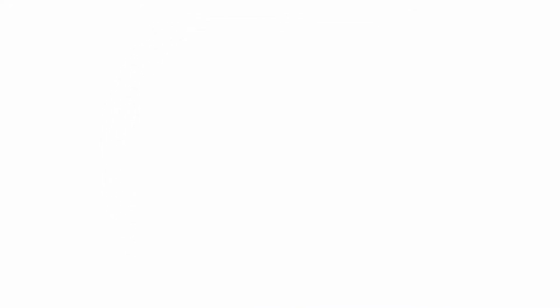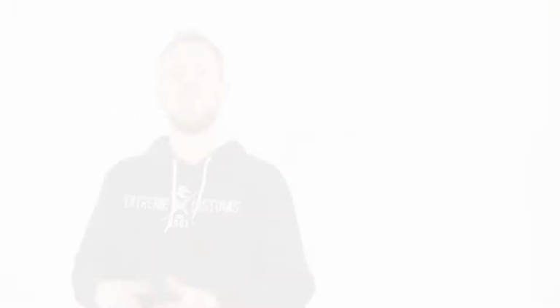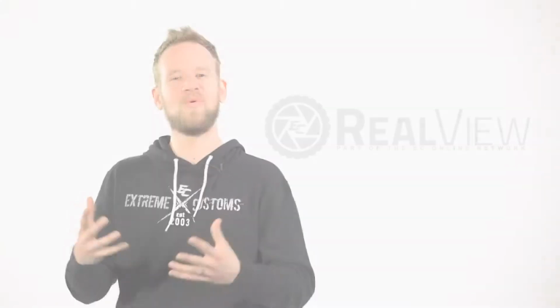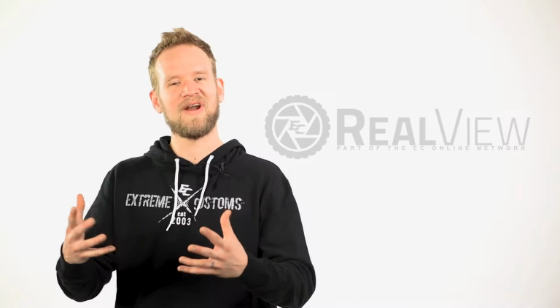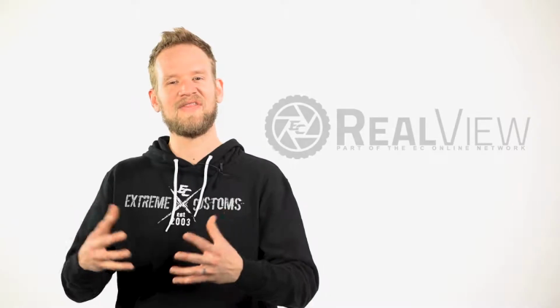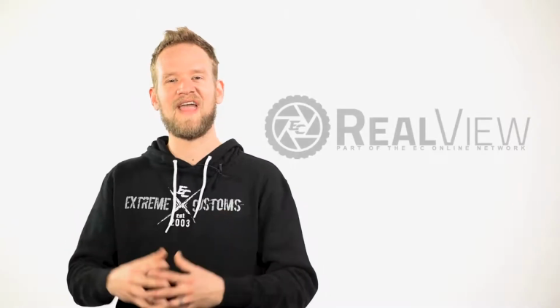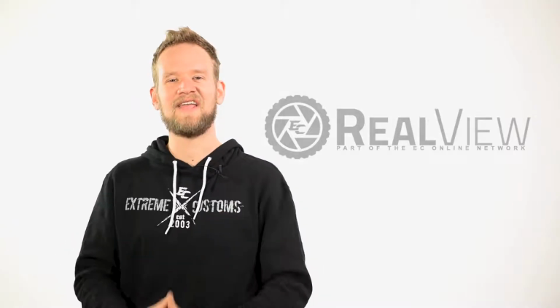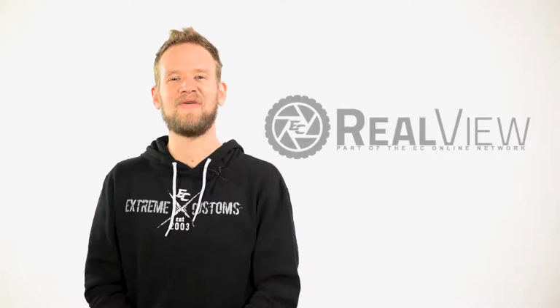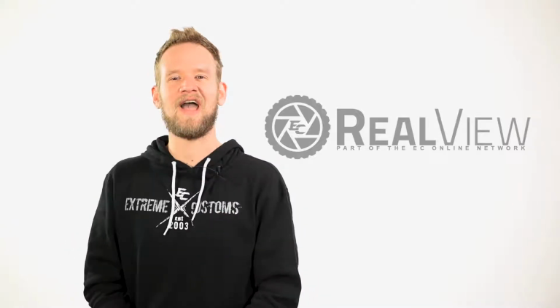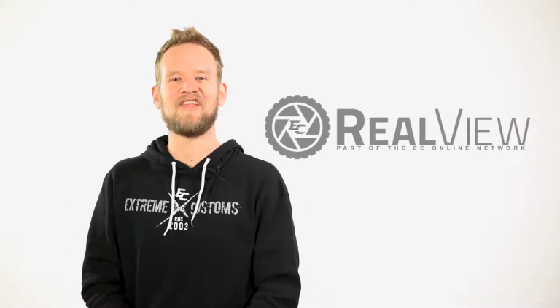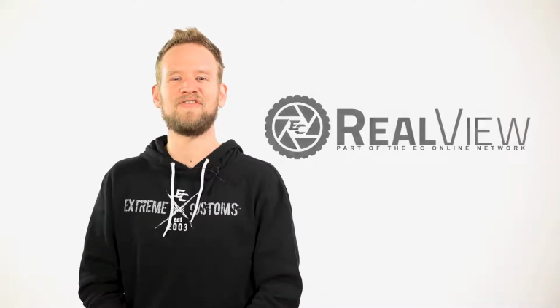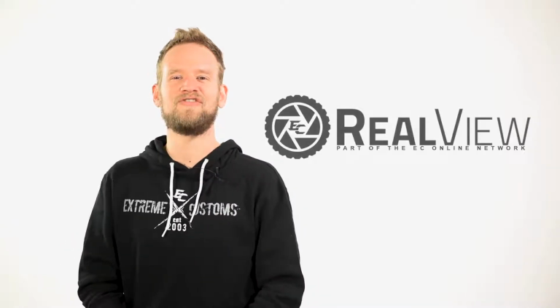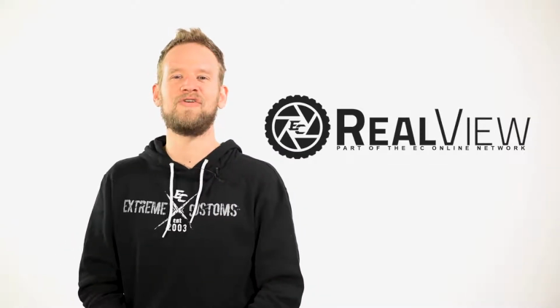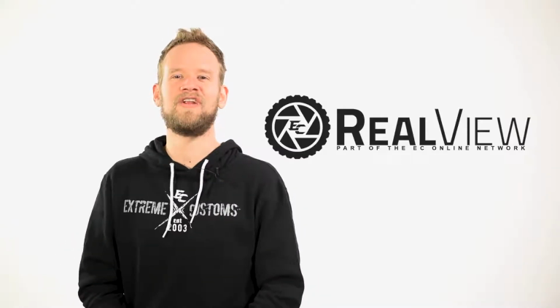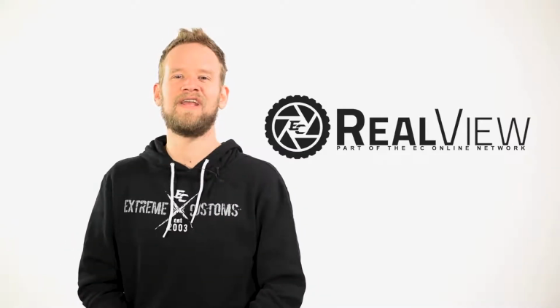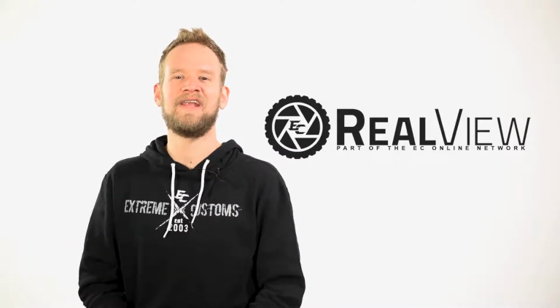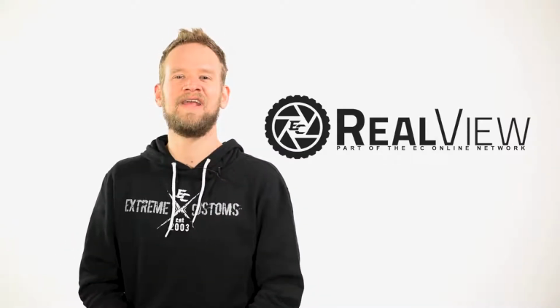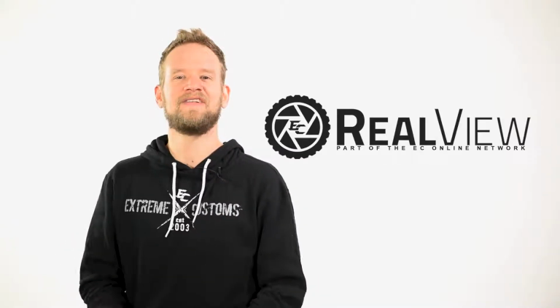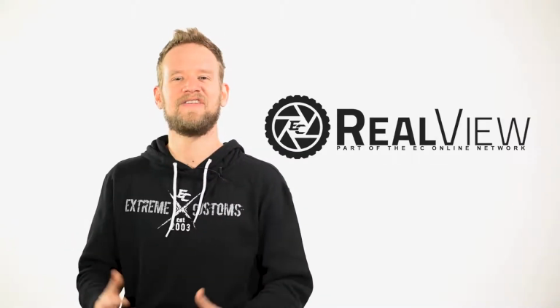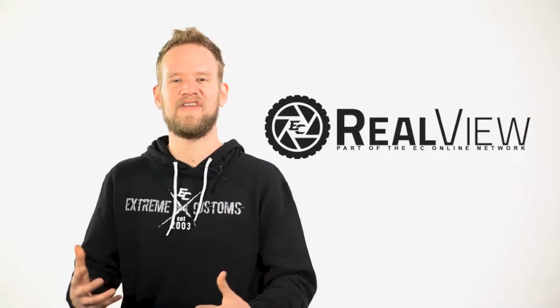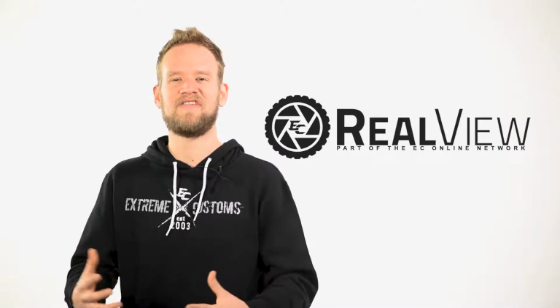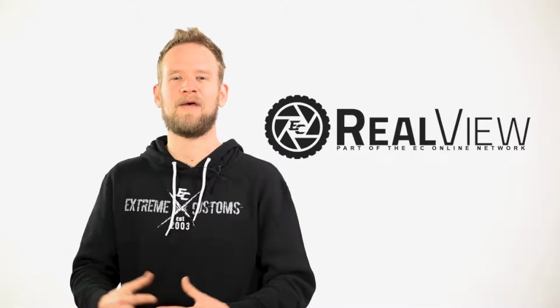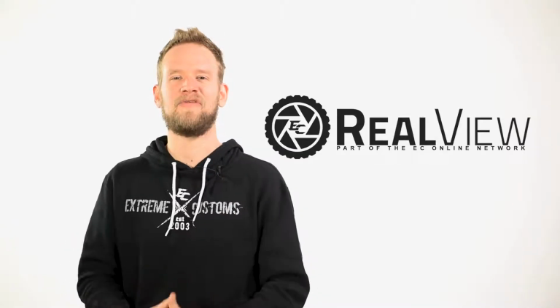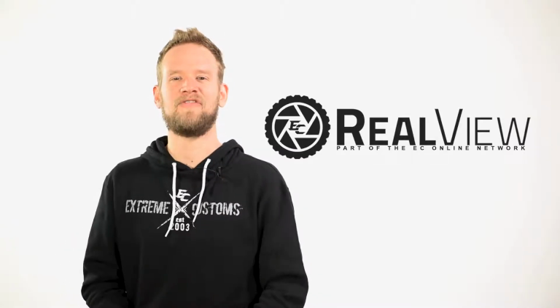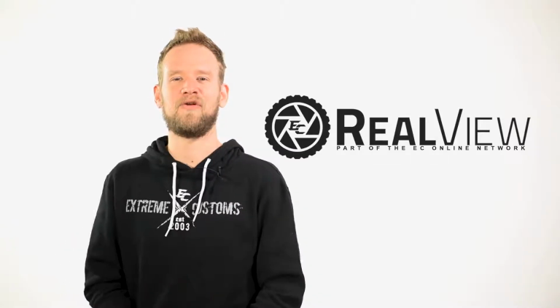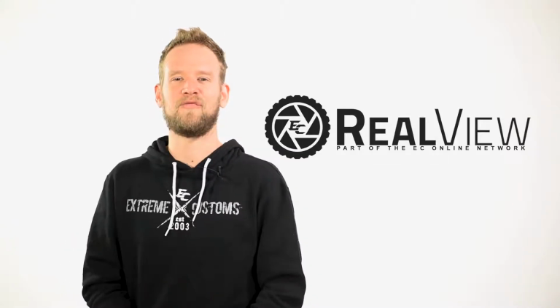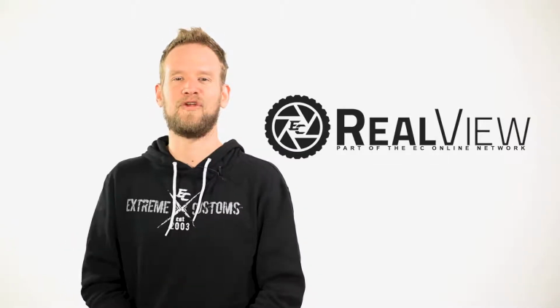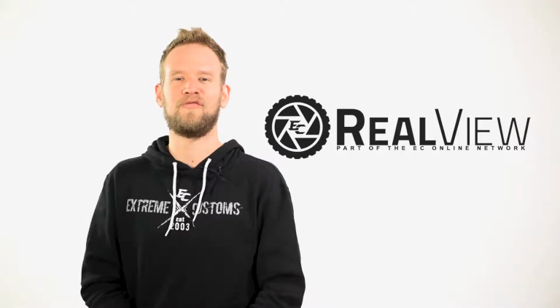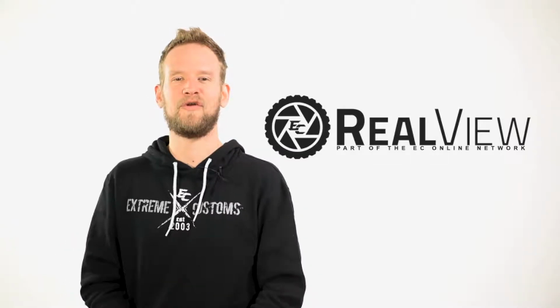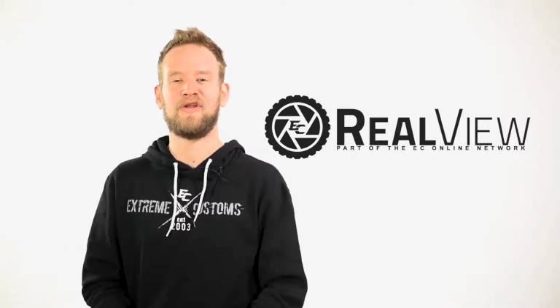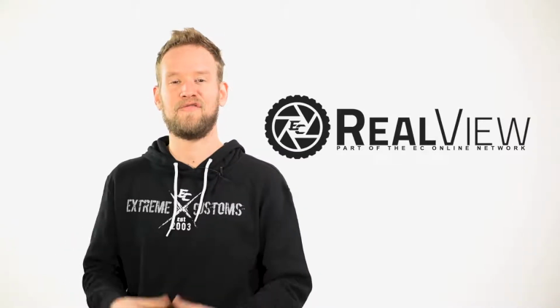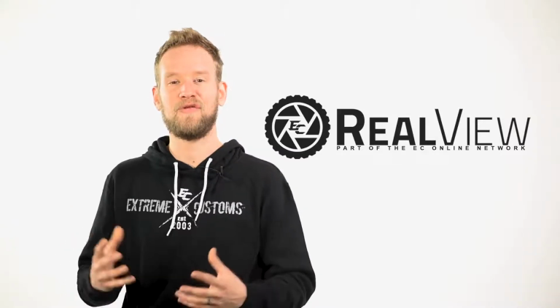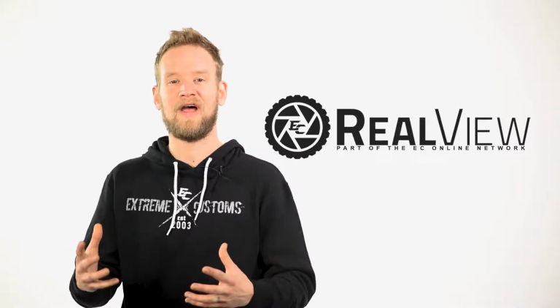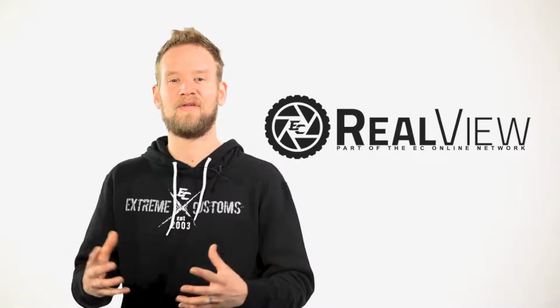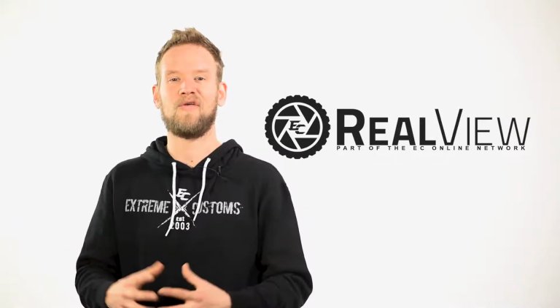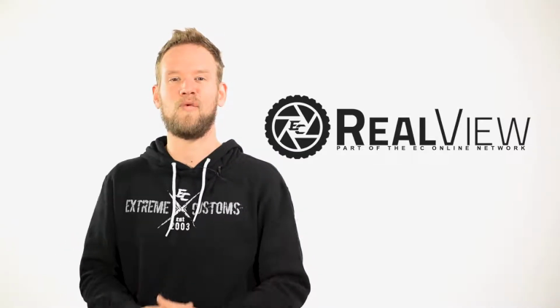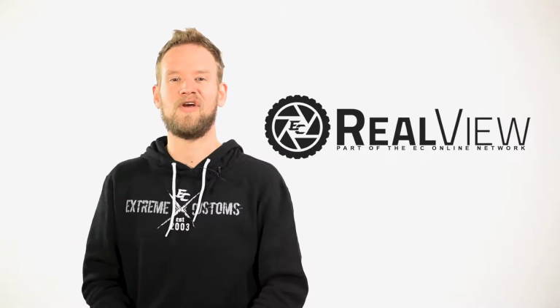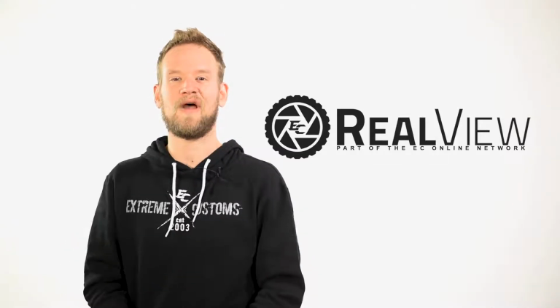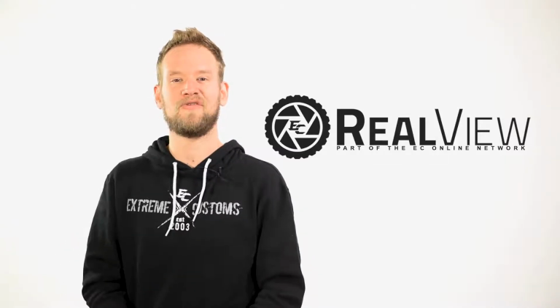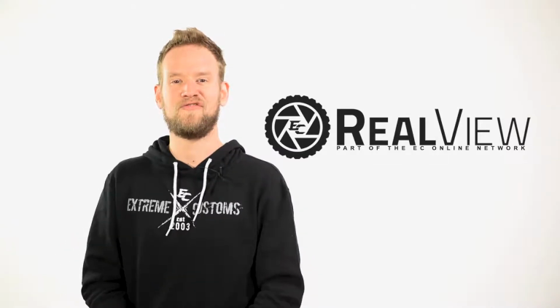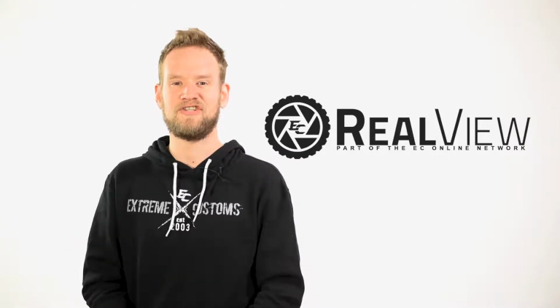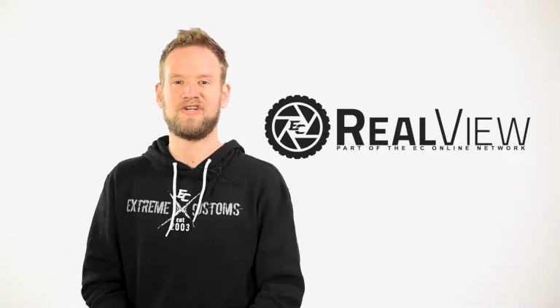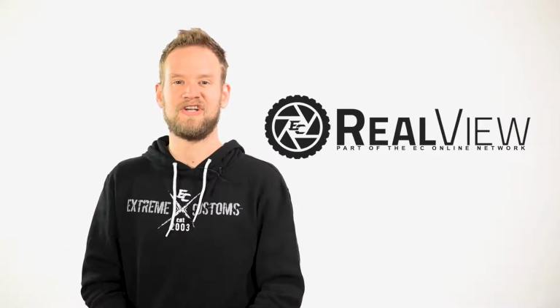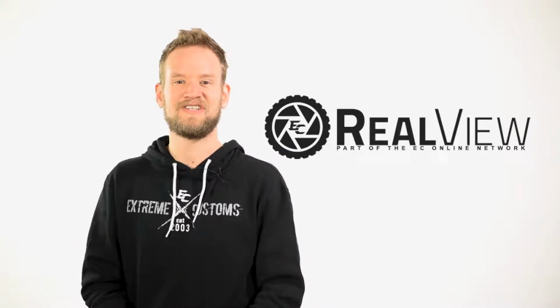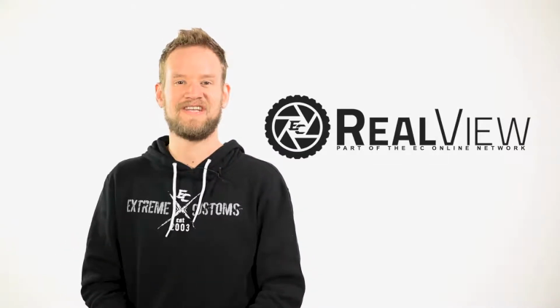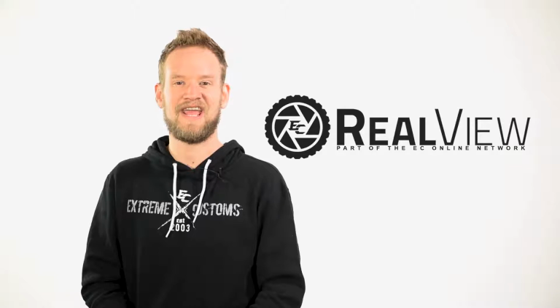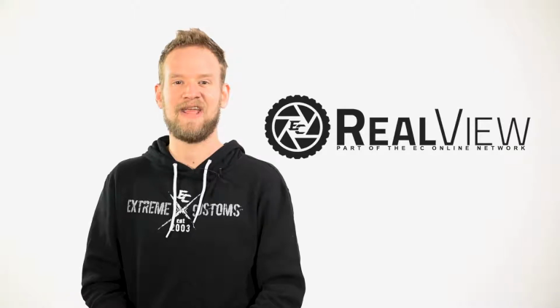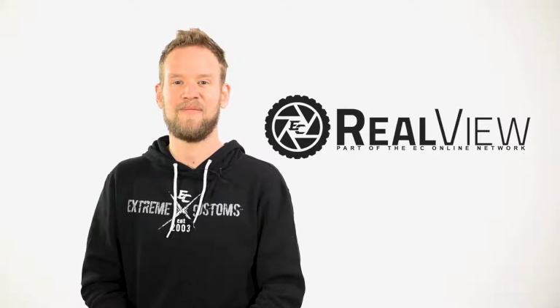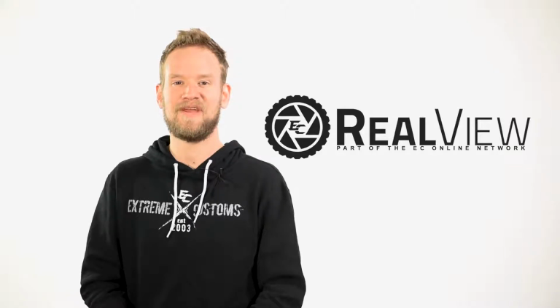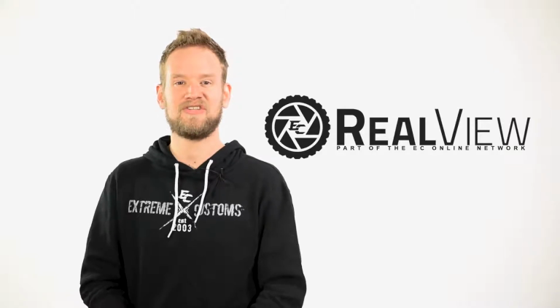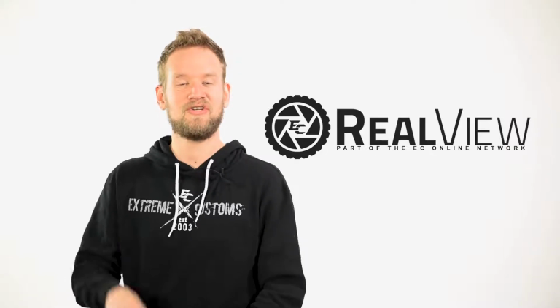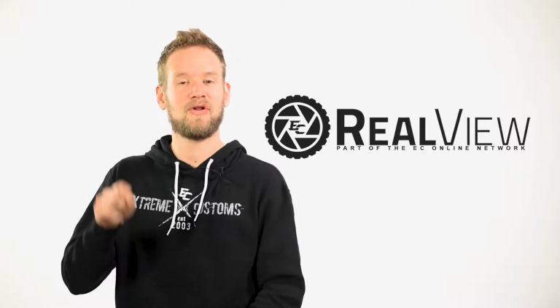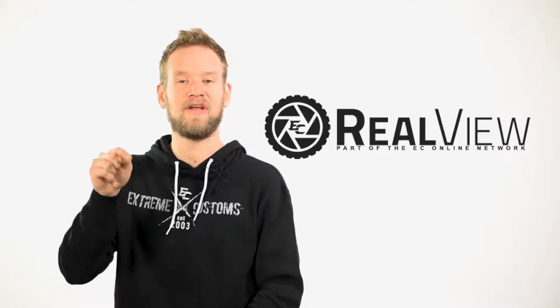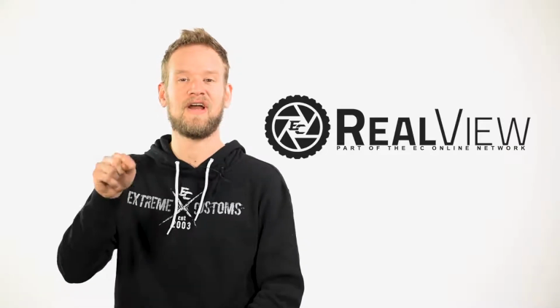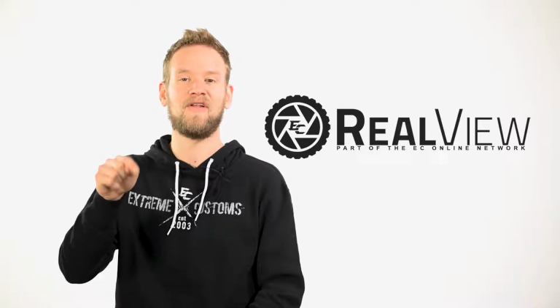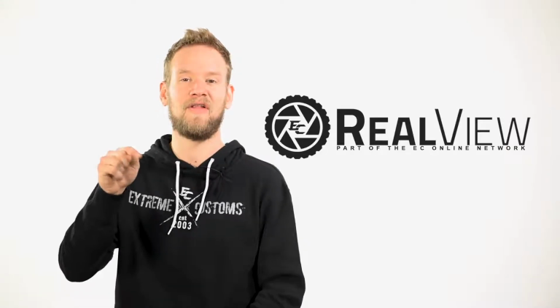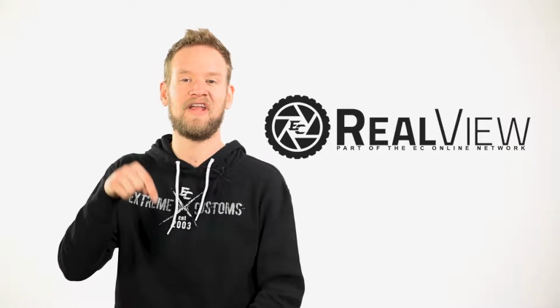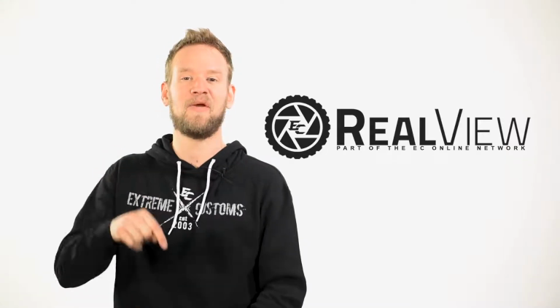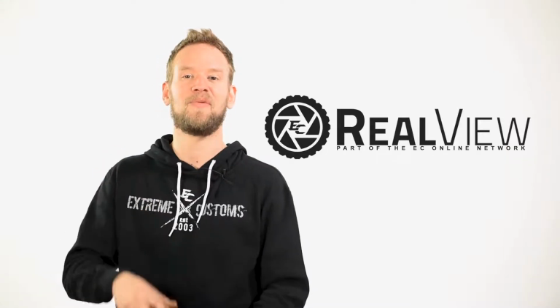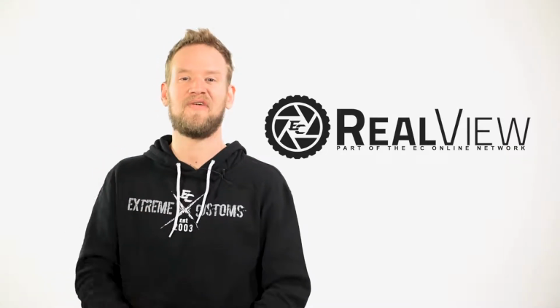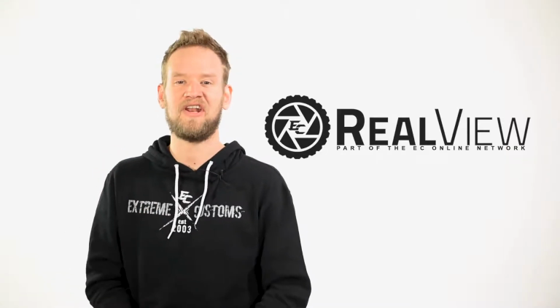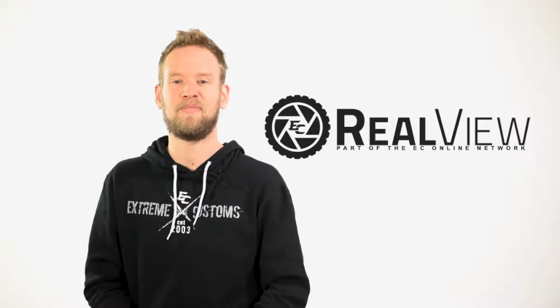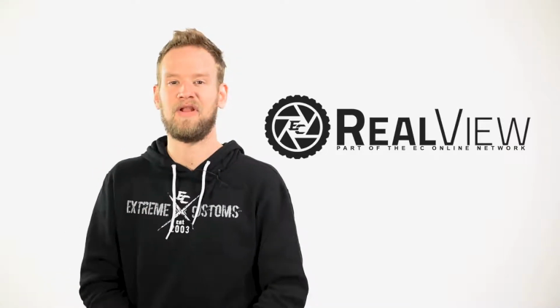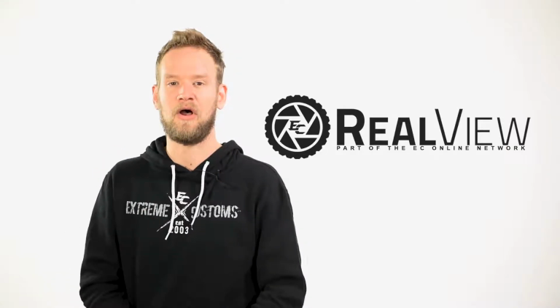We want to thank you guys for tuning in to this episode of RealView. If you like the wheel that was featured here today, make sure you click on the link provided below.